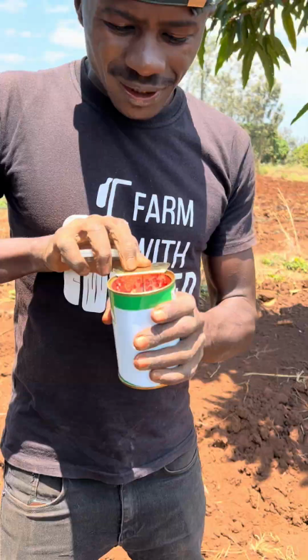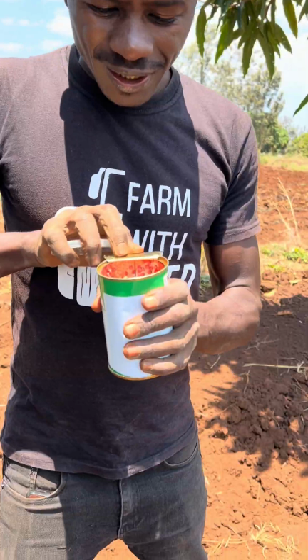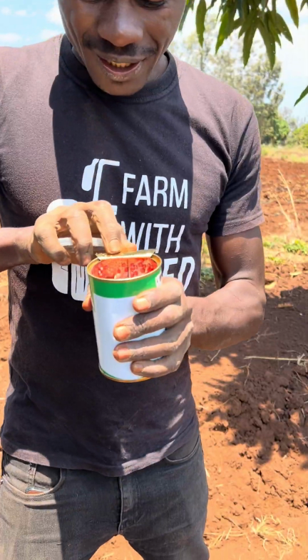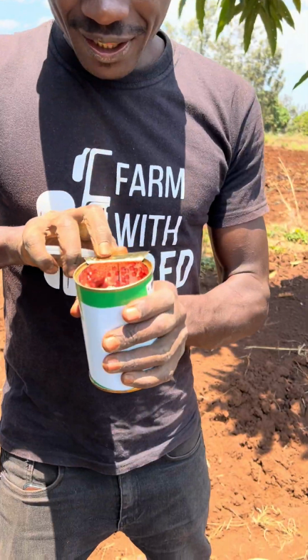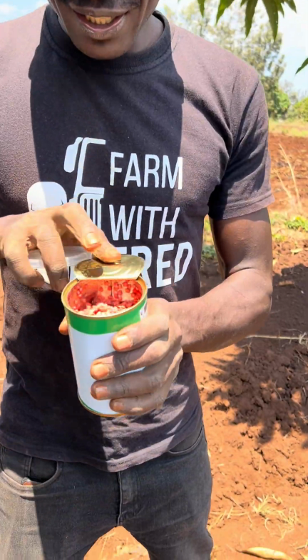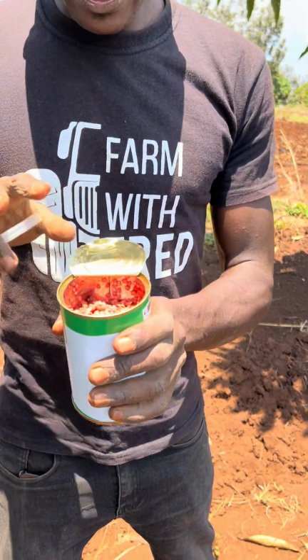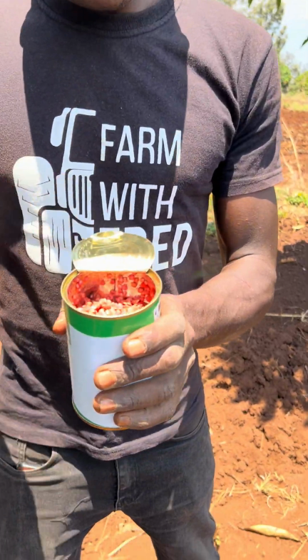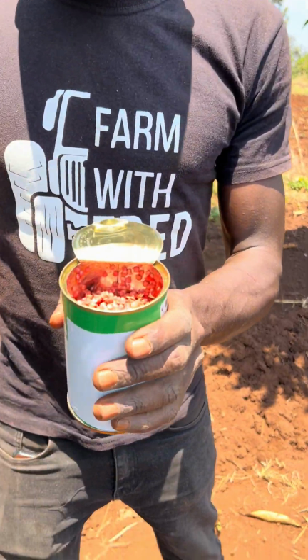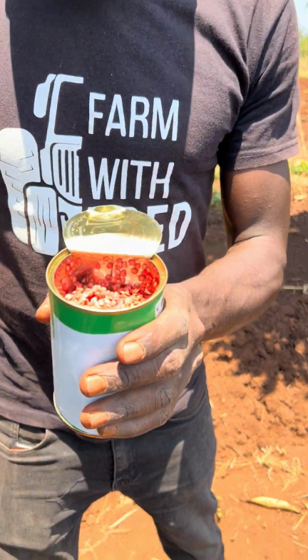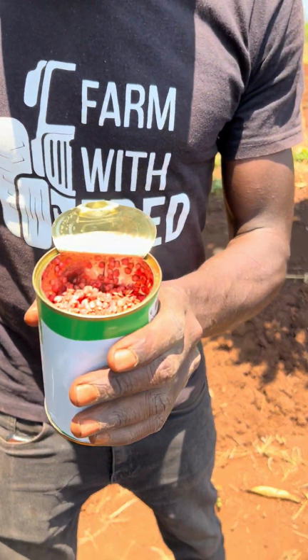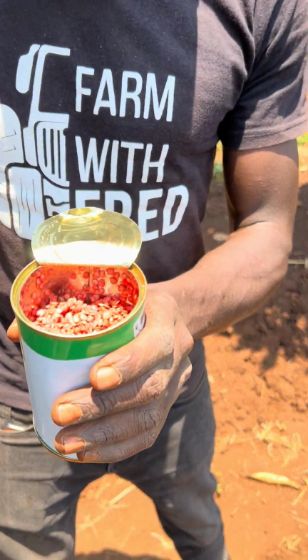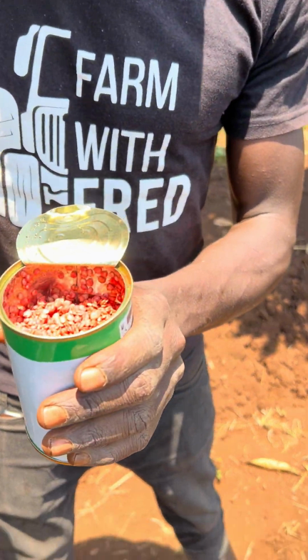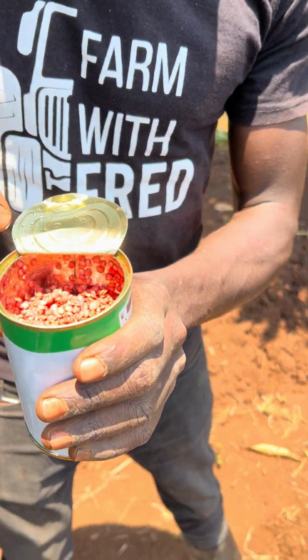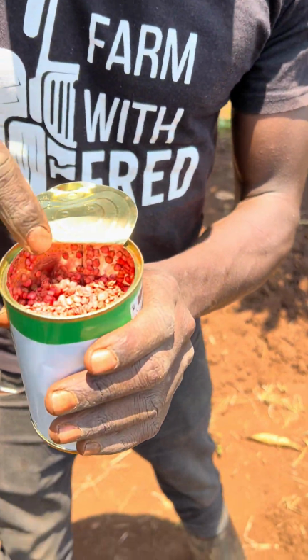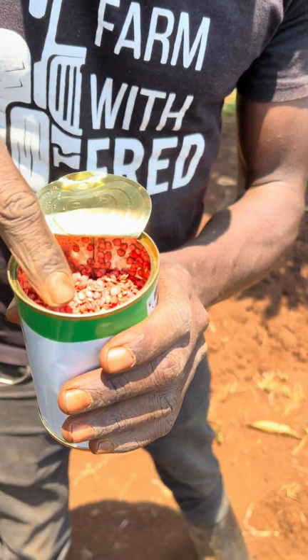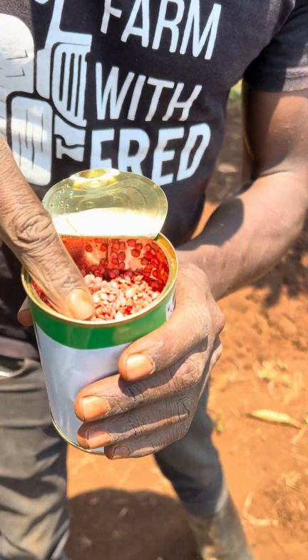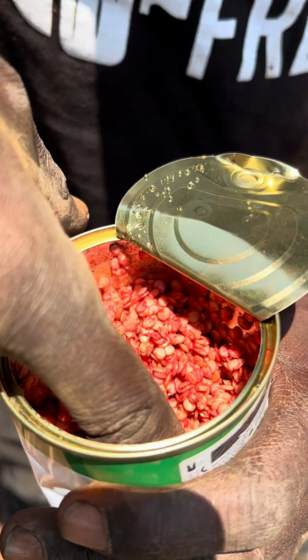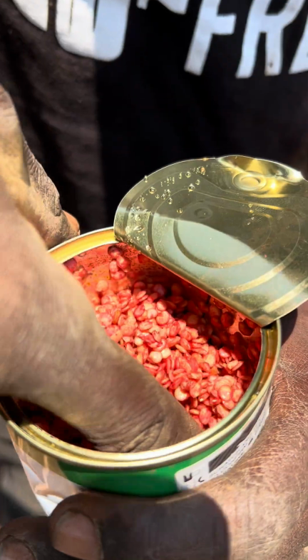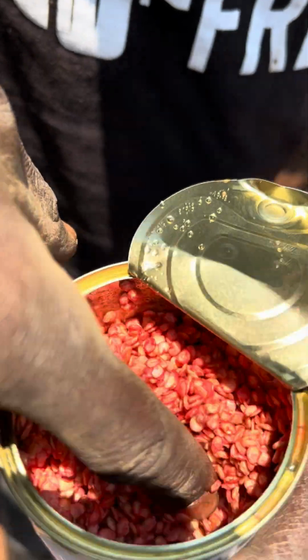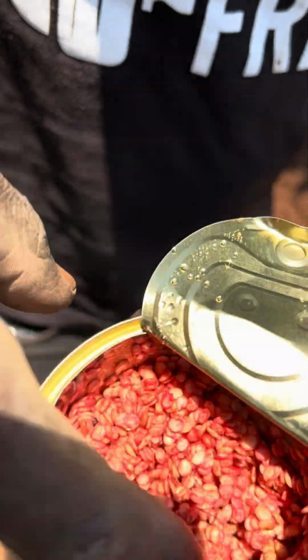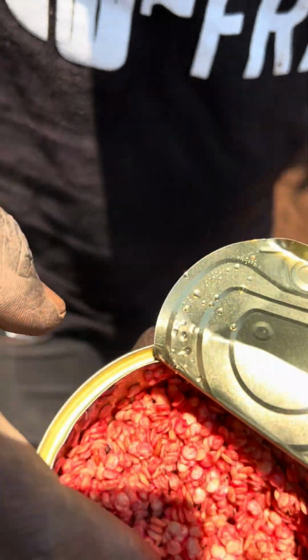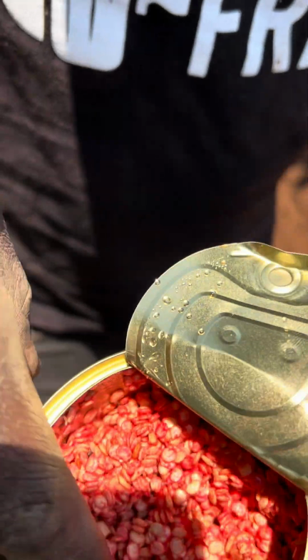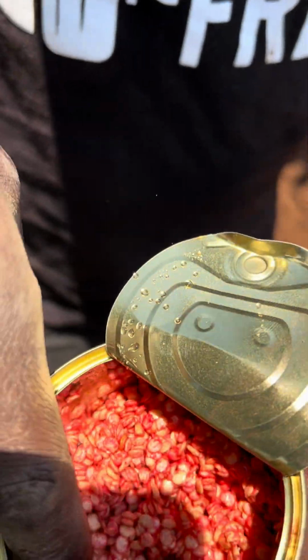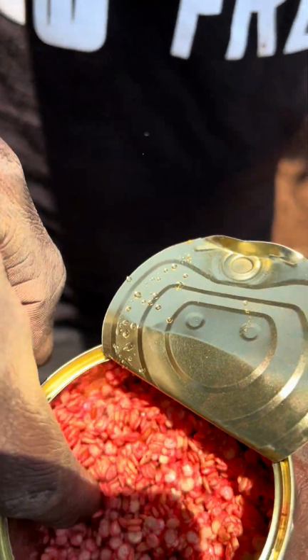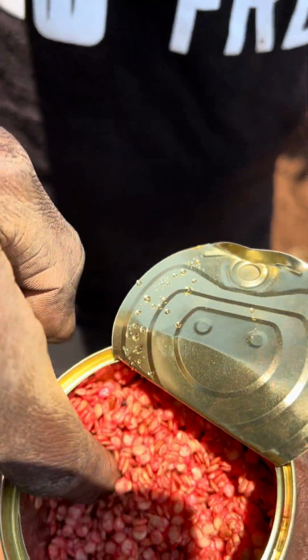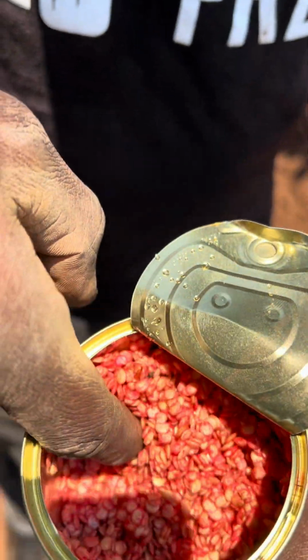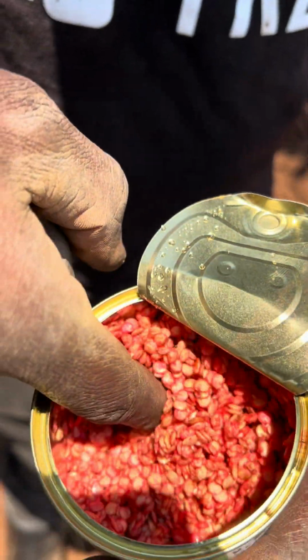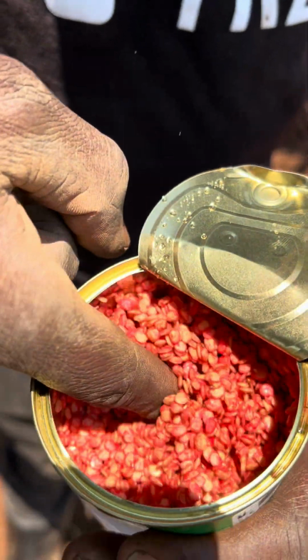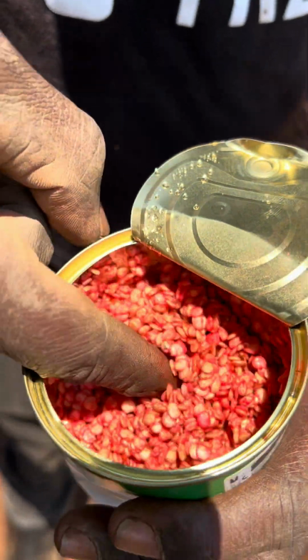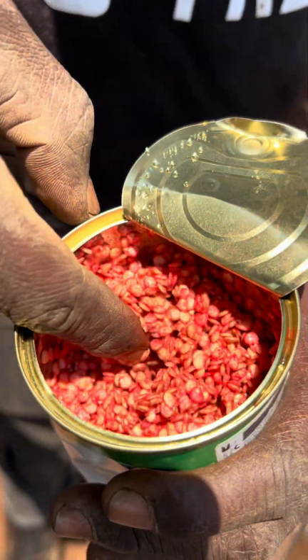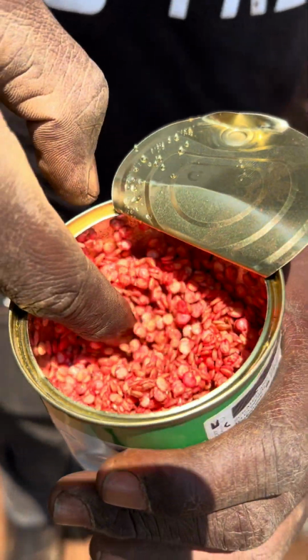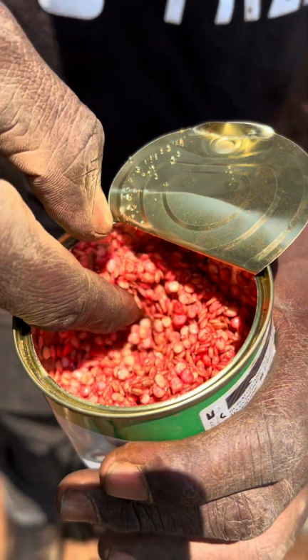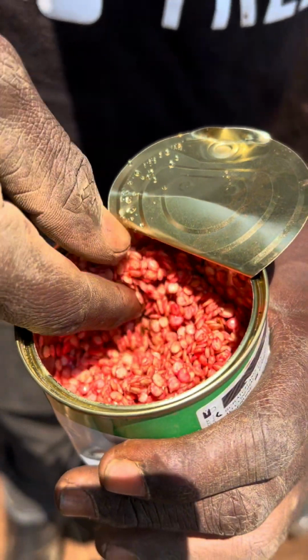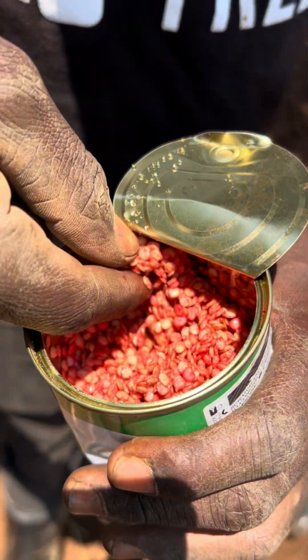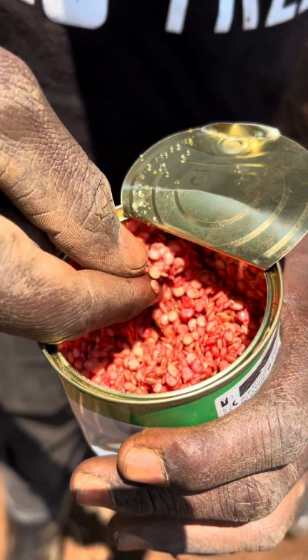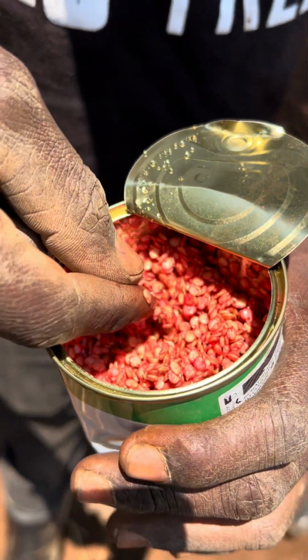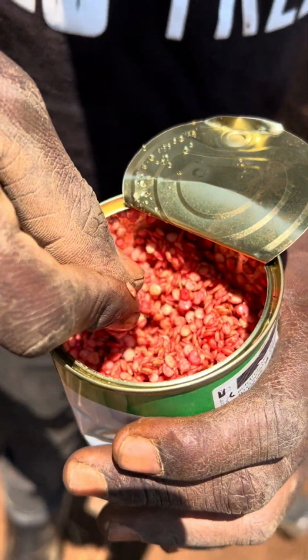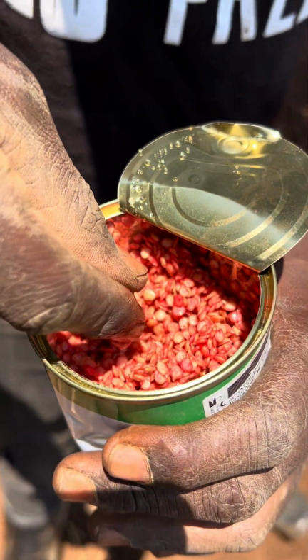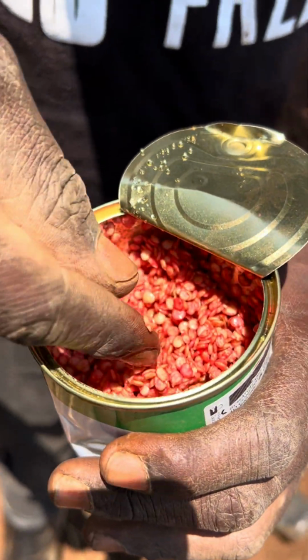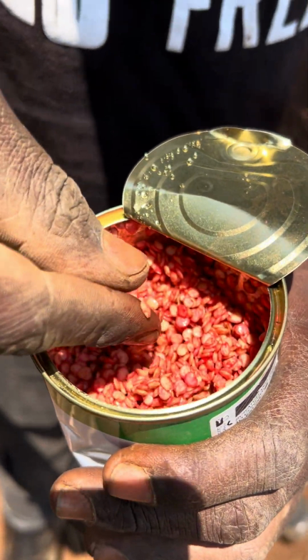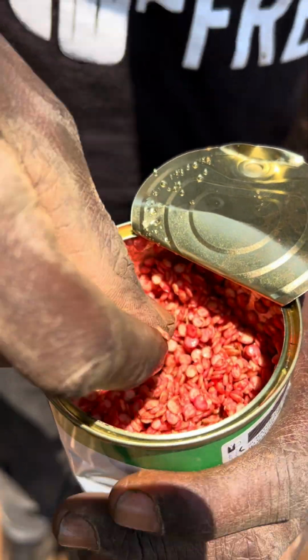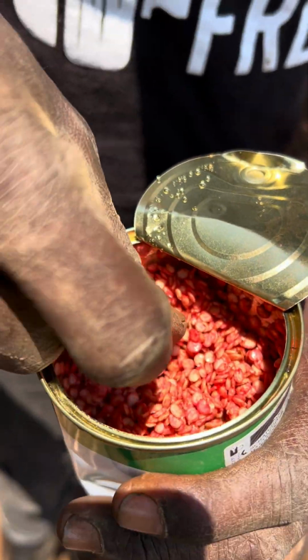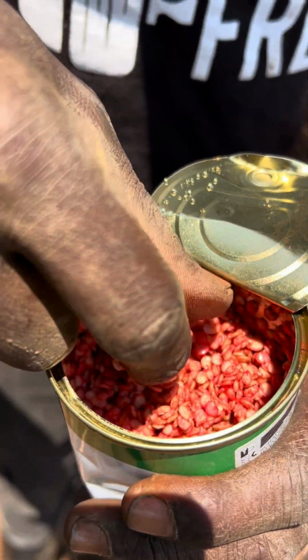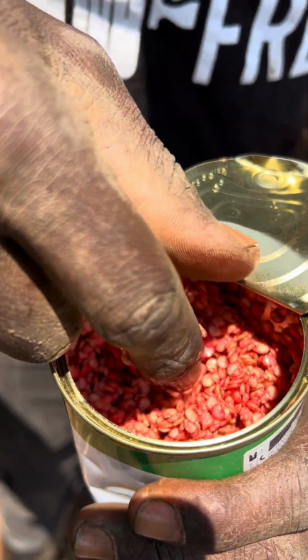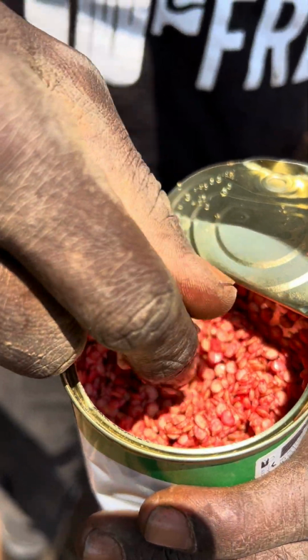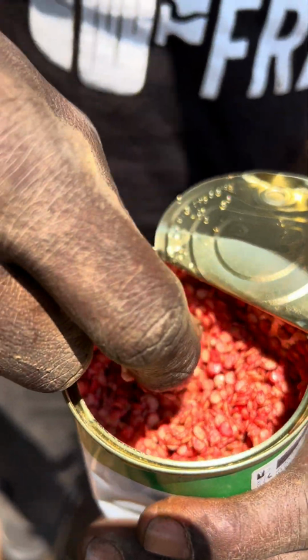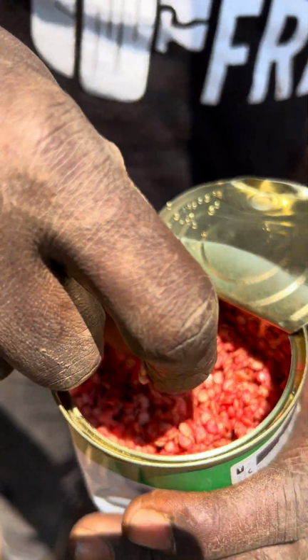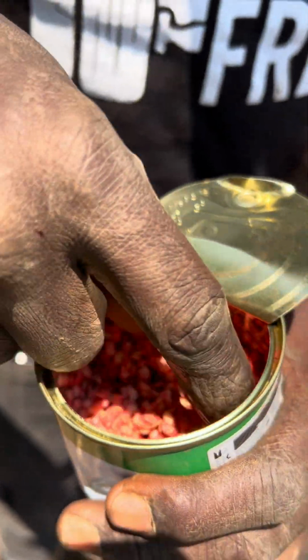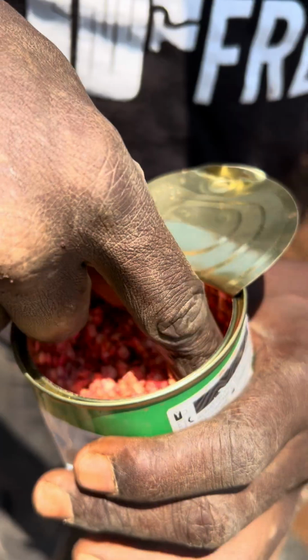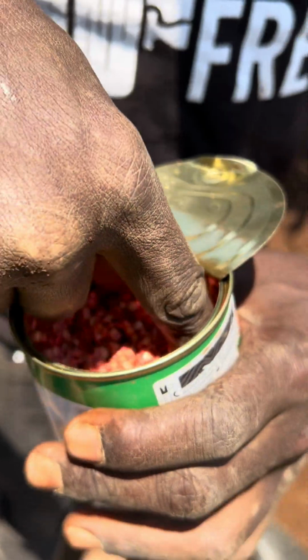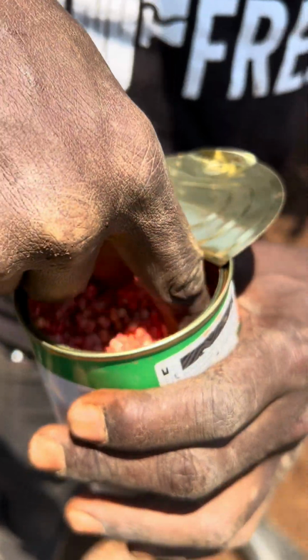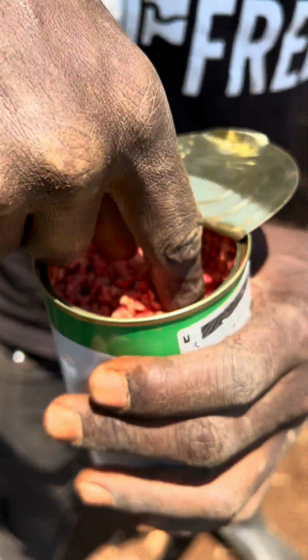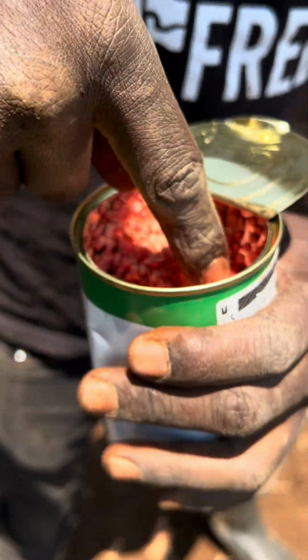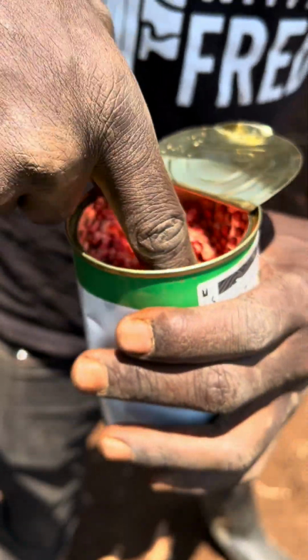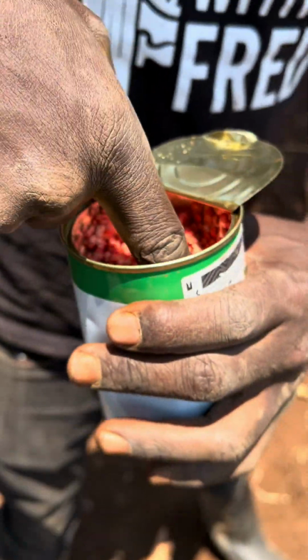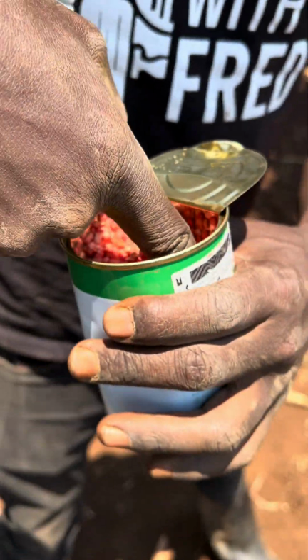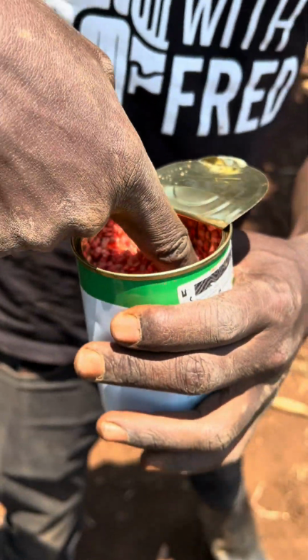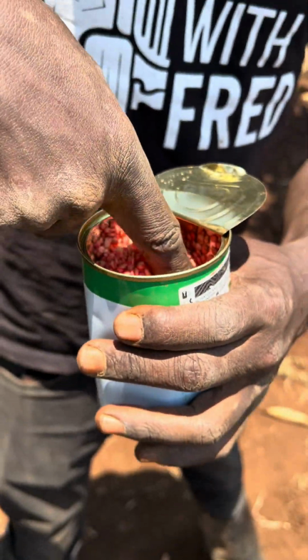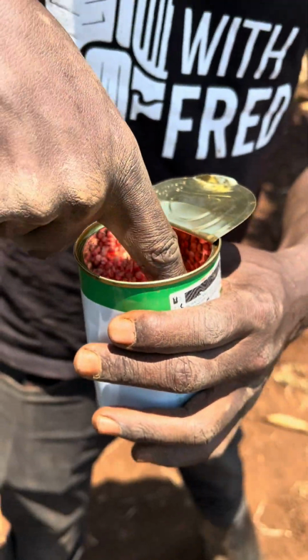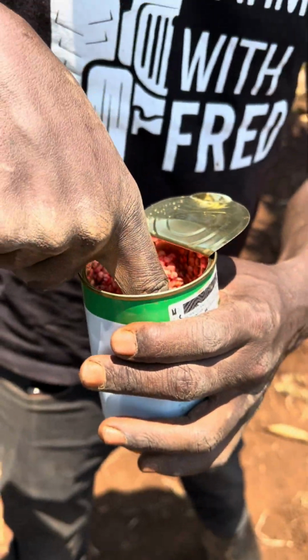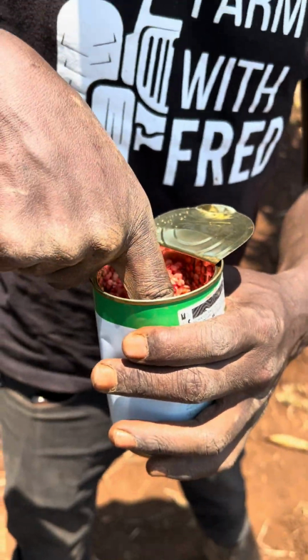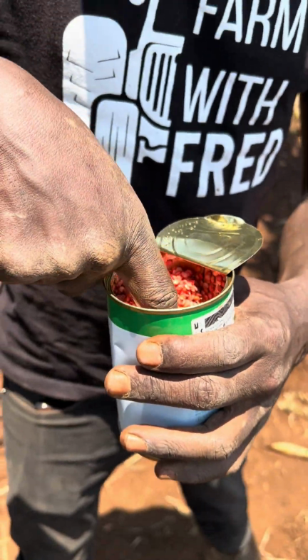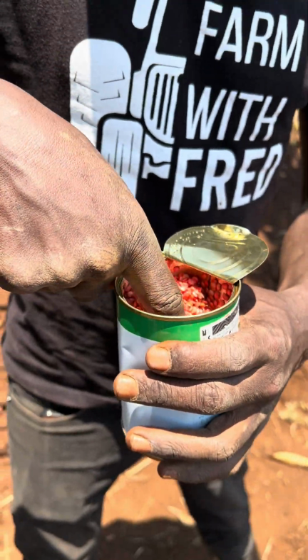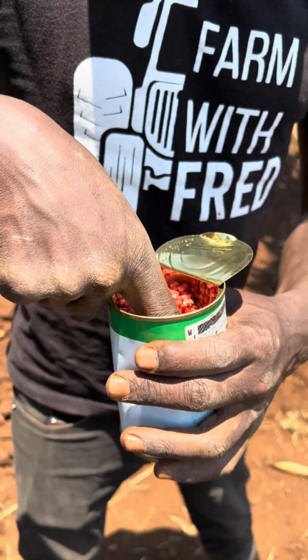These are my seeds. All the seeds in there are soaked and they are ready now to germinate.